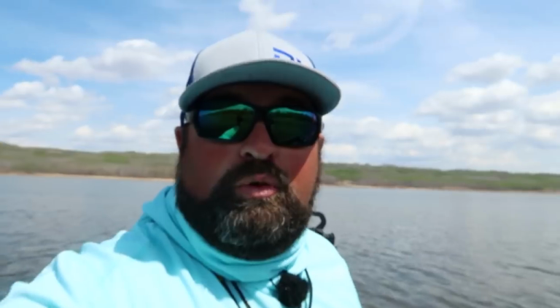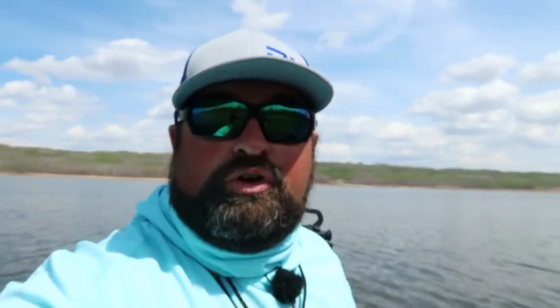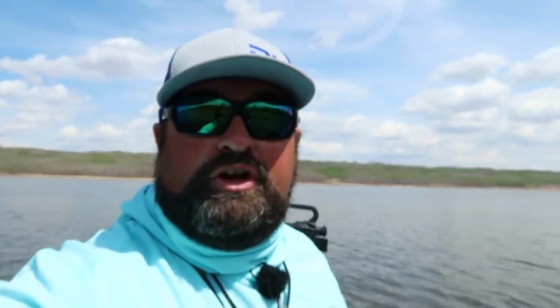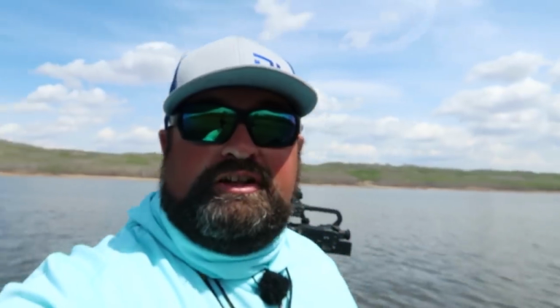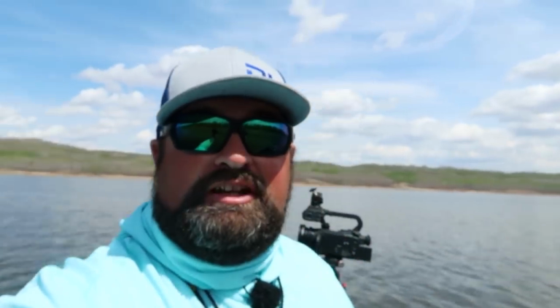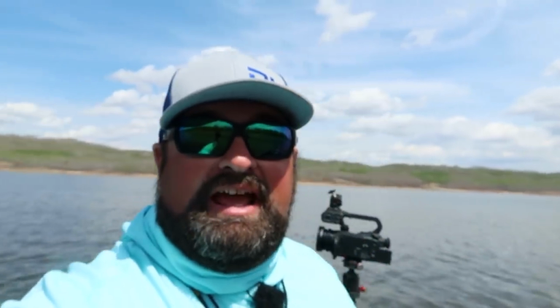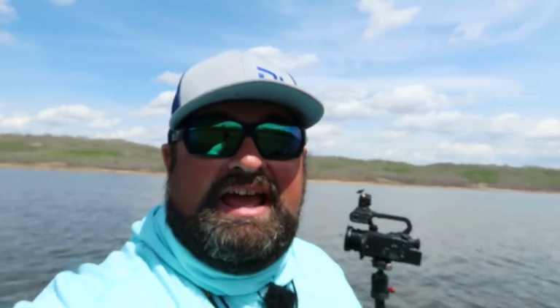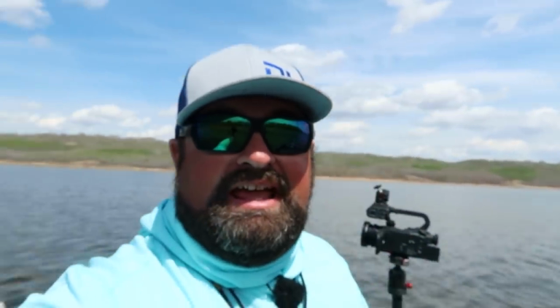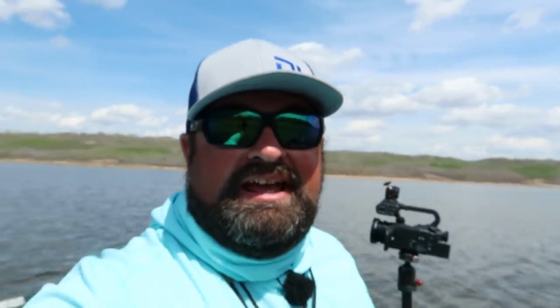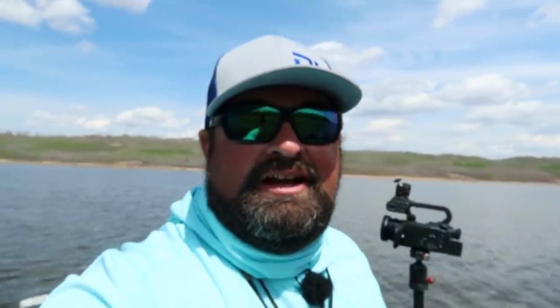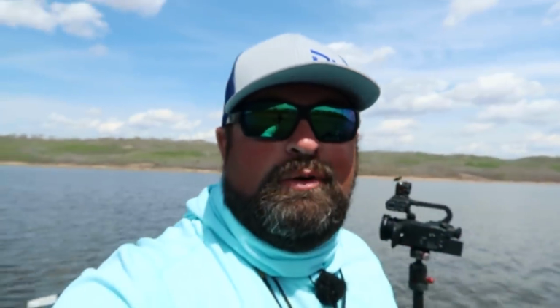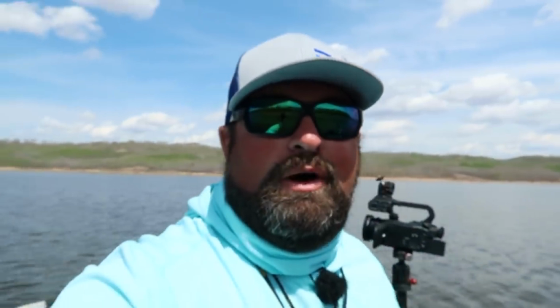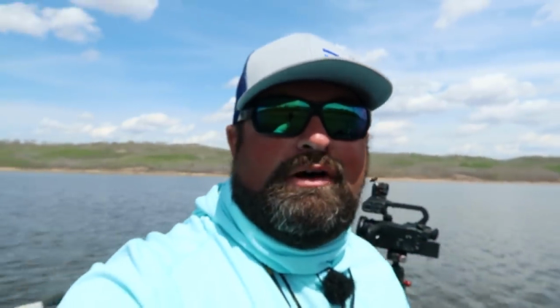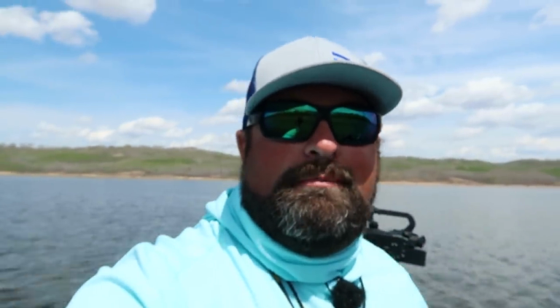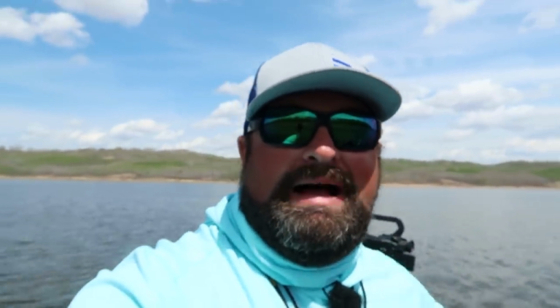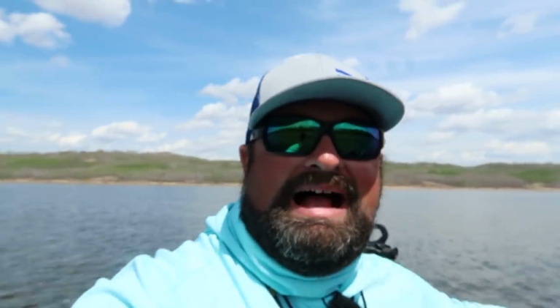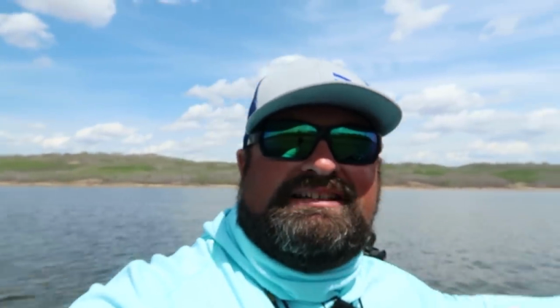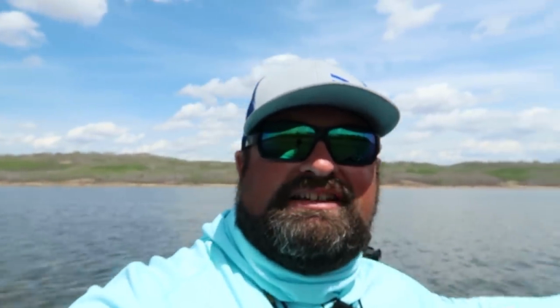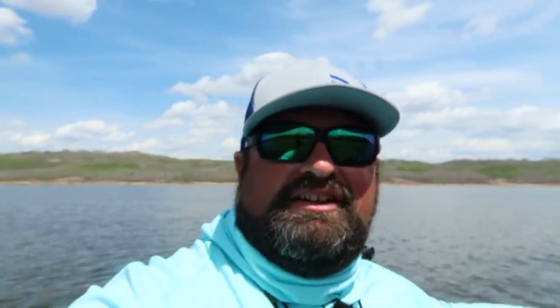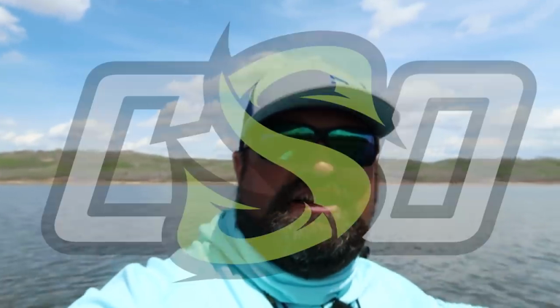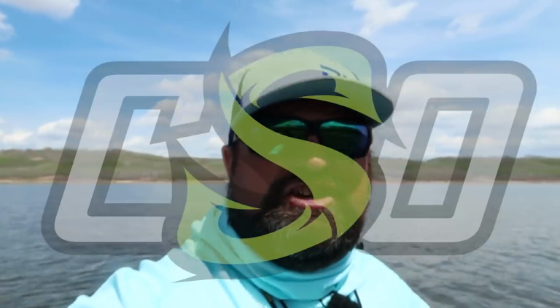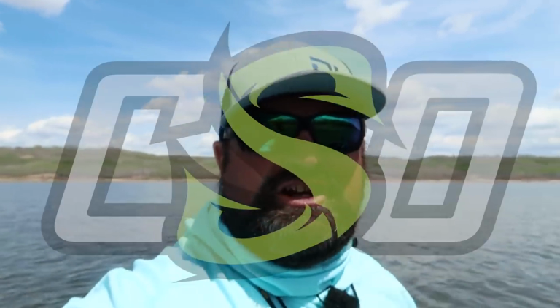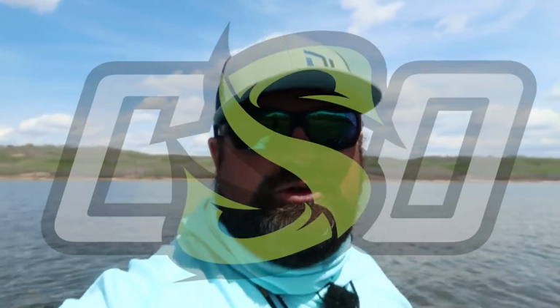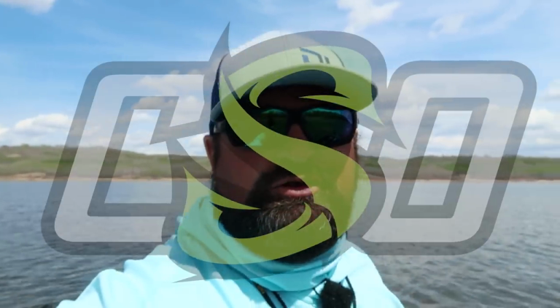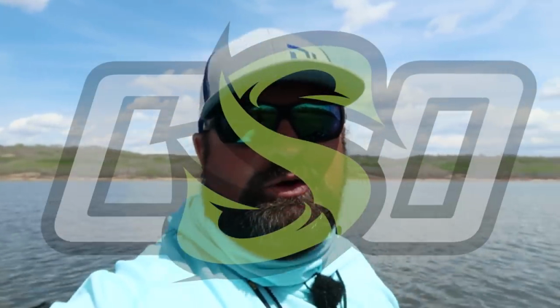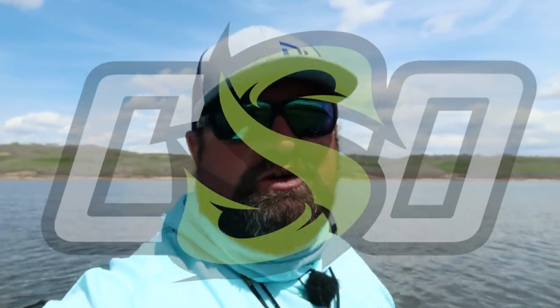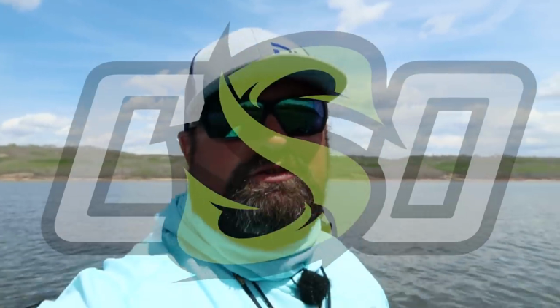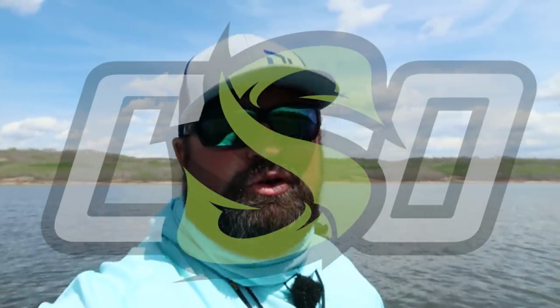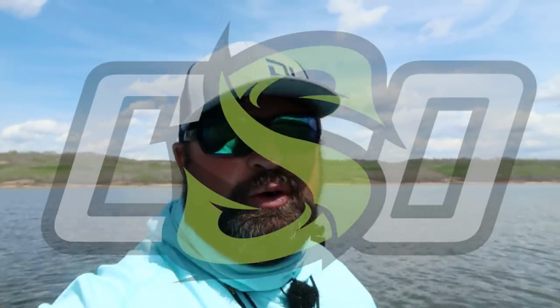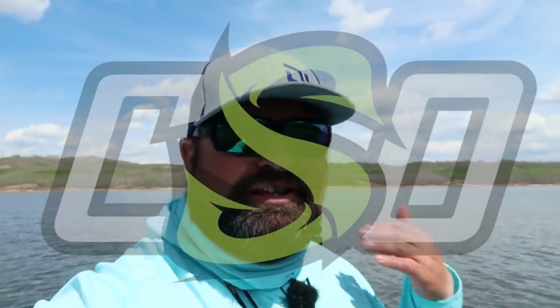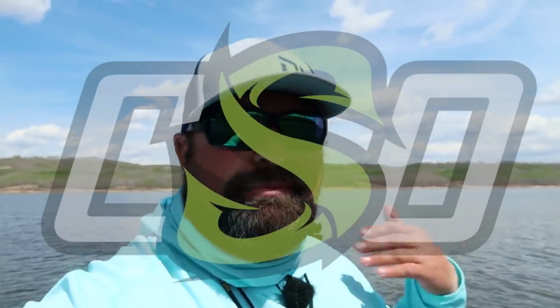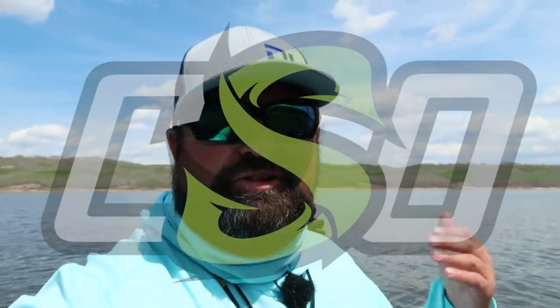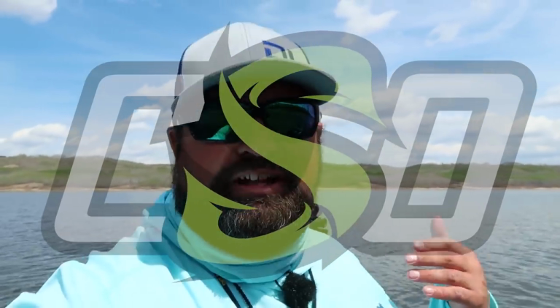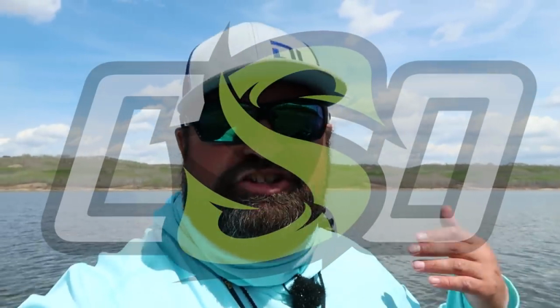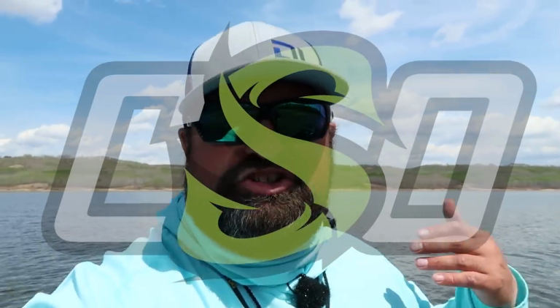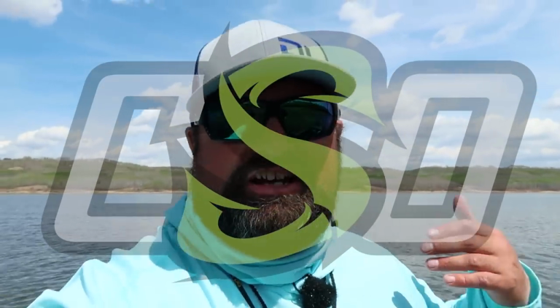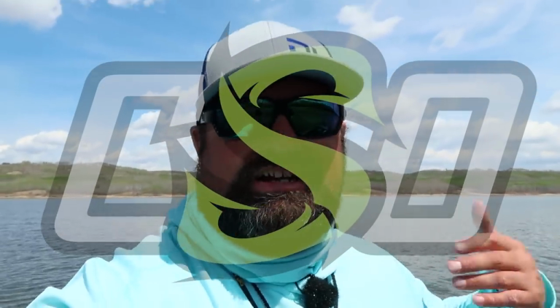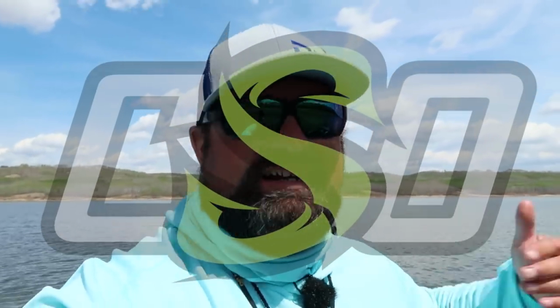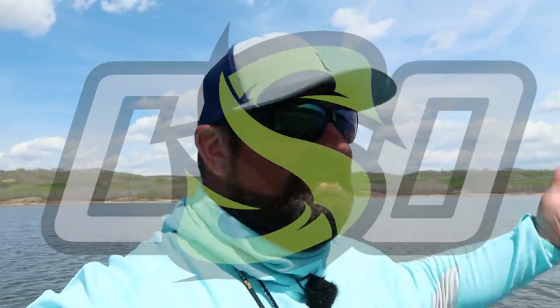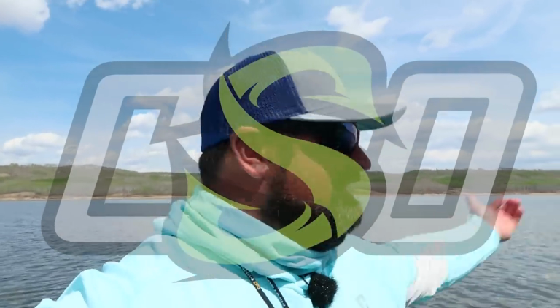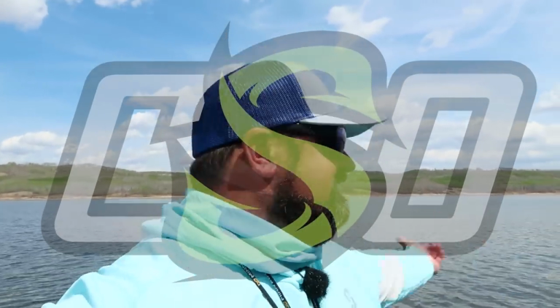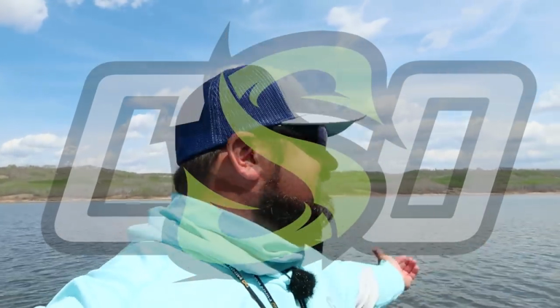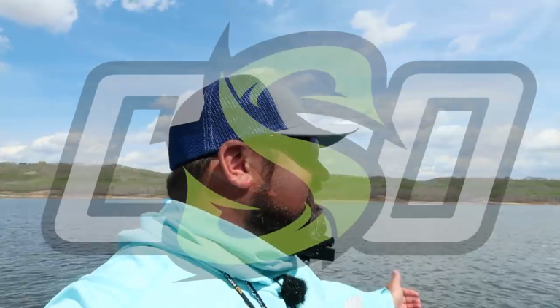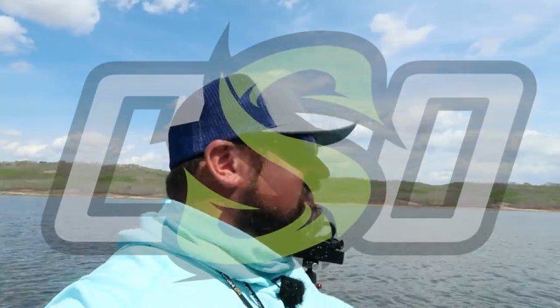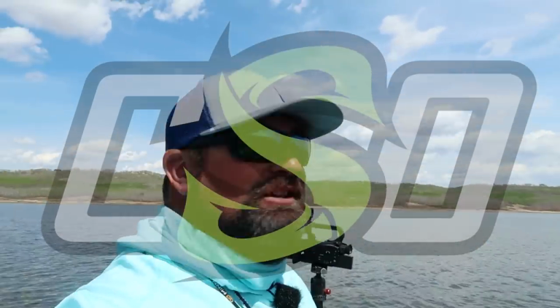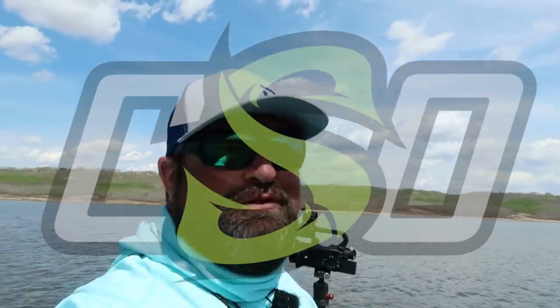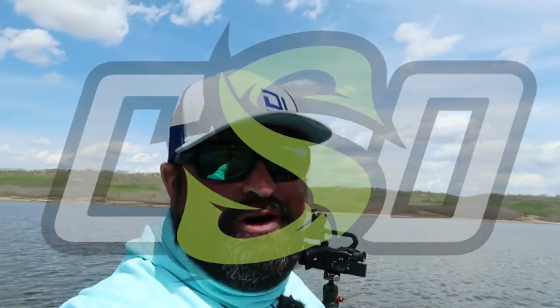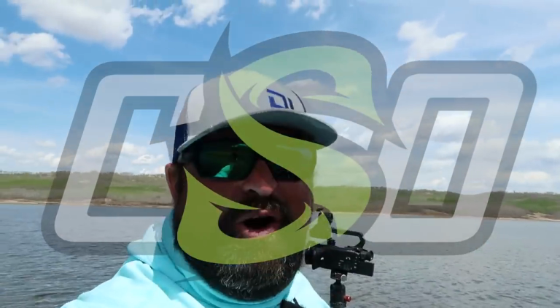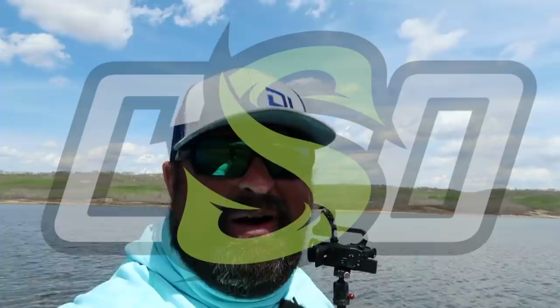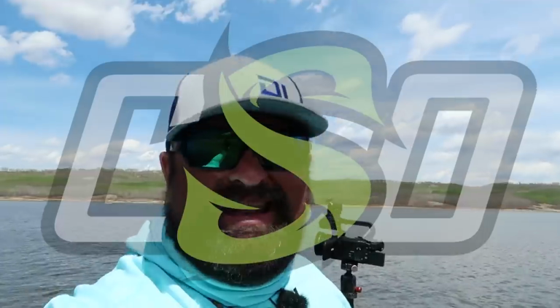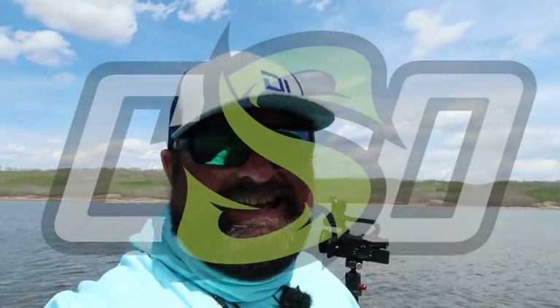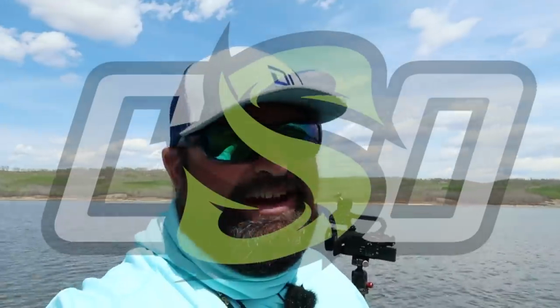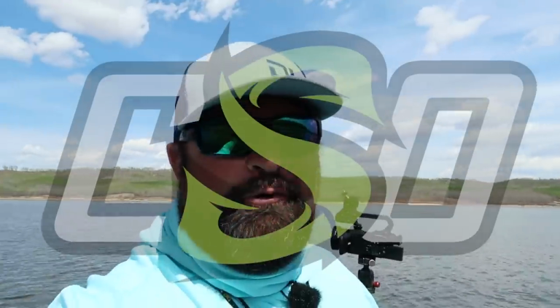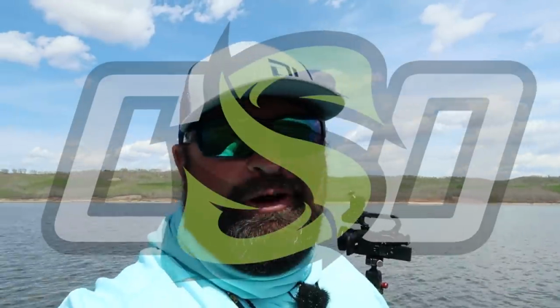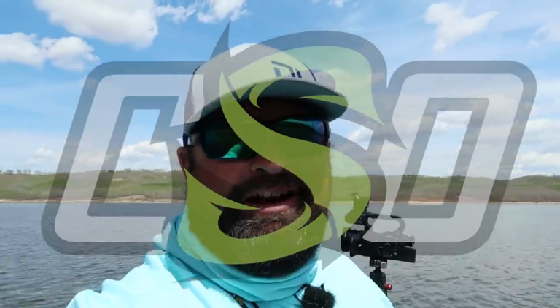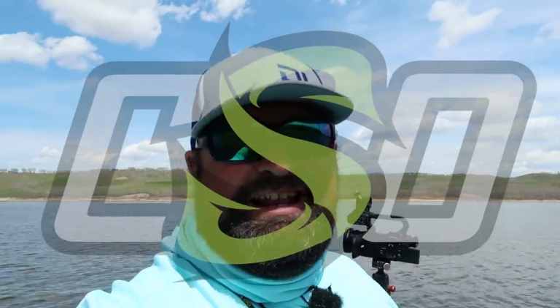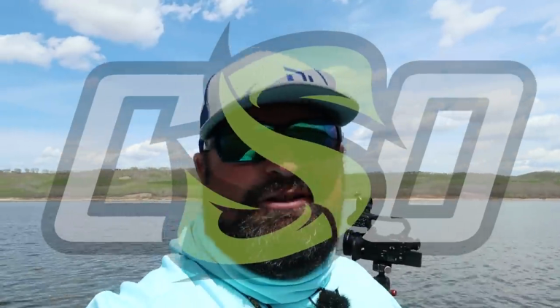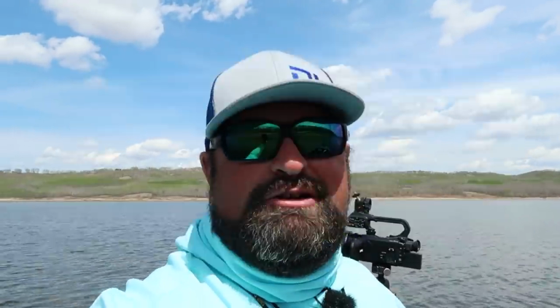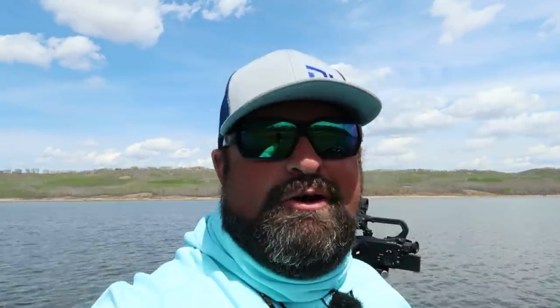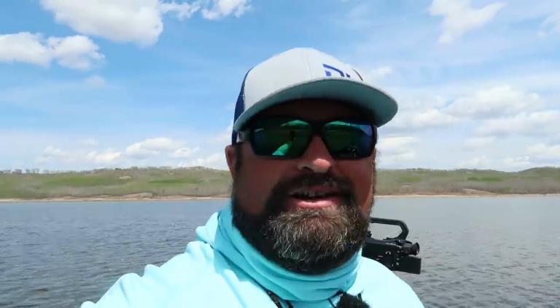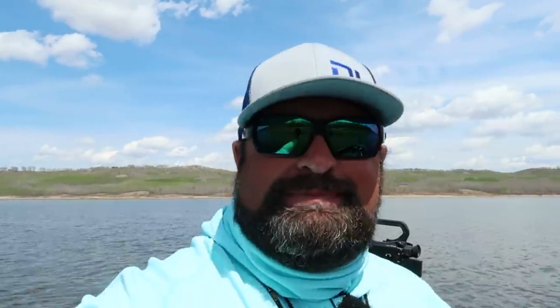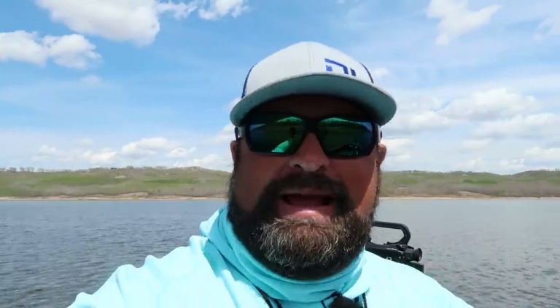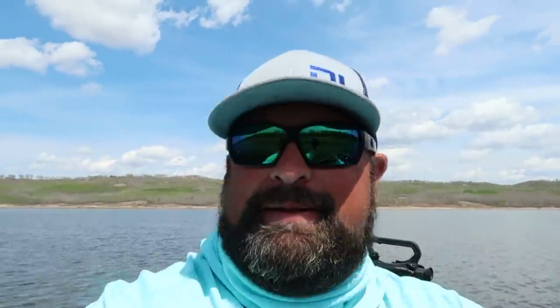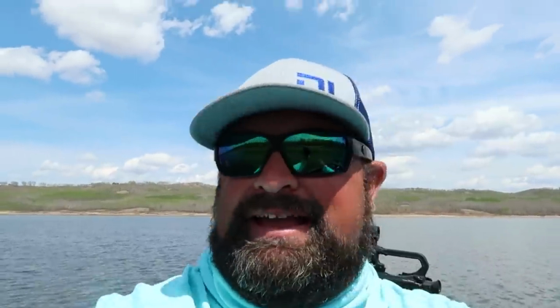Good day. Welcome back to Clayton Schick Outdoors. I'm Clayton Schick and you know it. We're in the outdoors, baby.